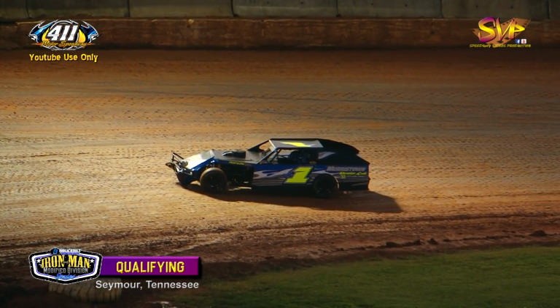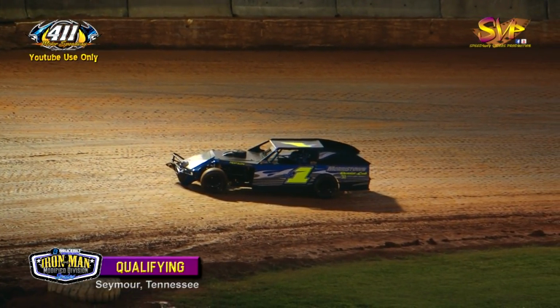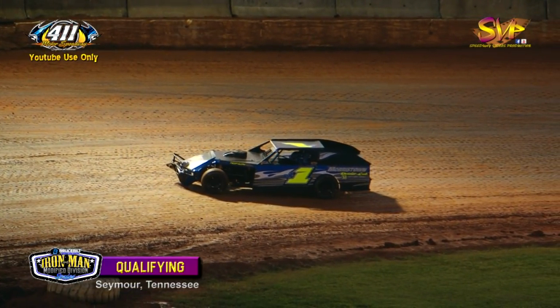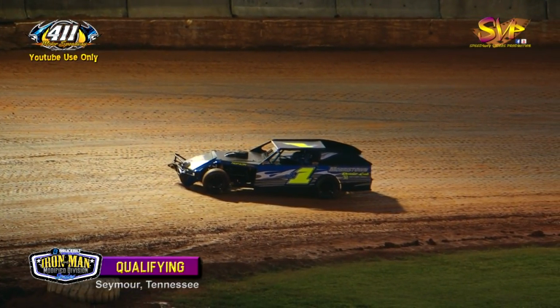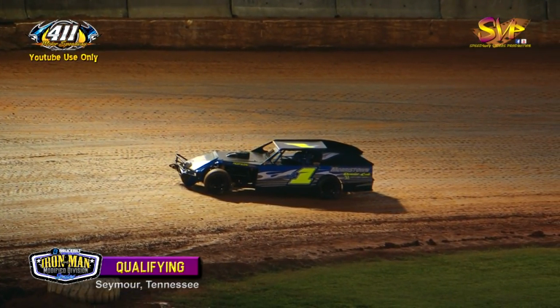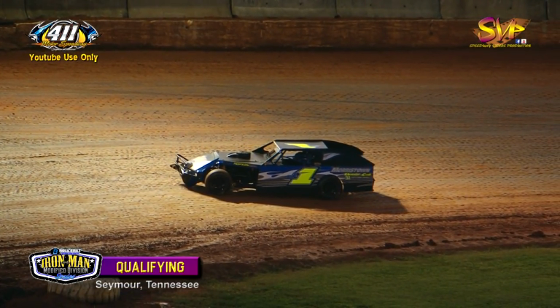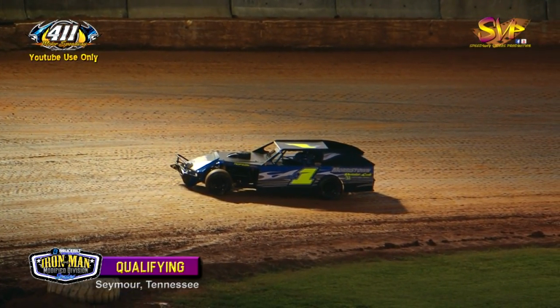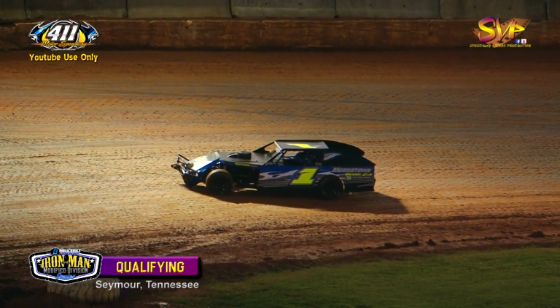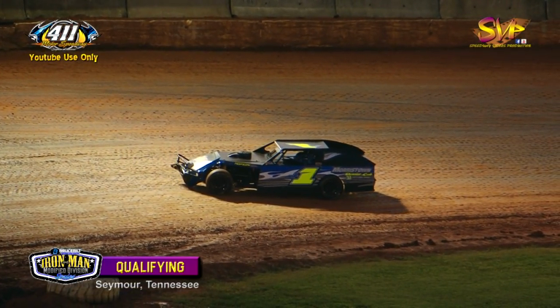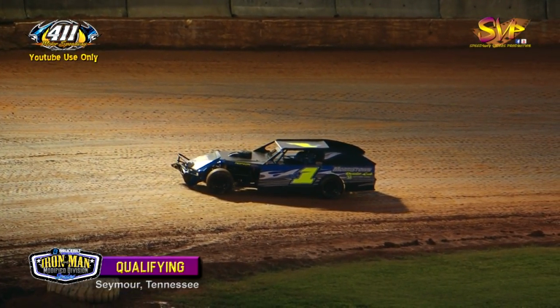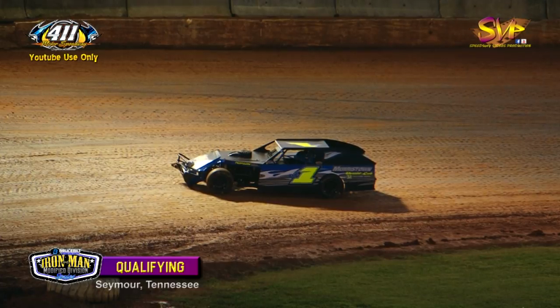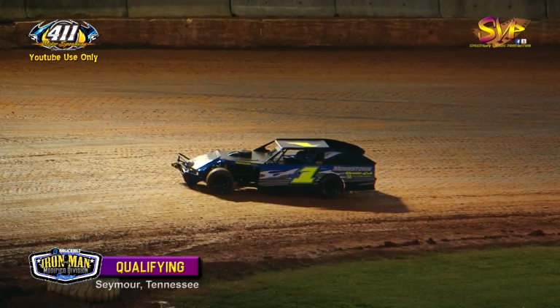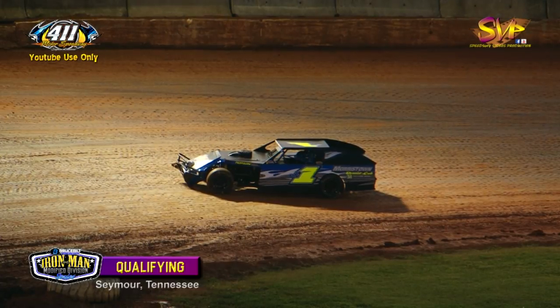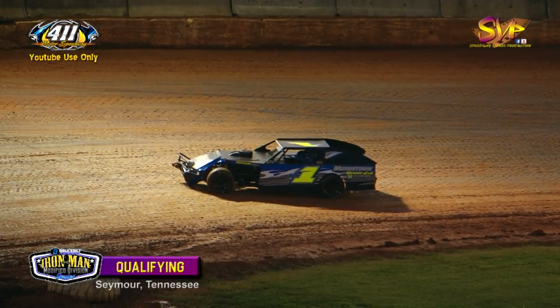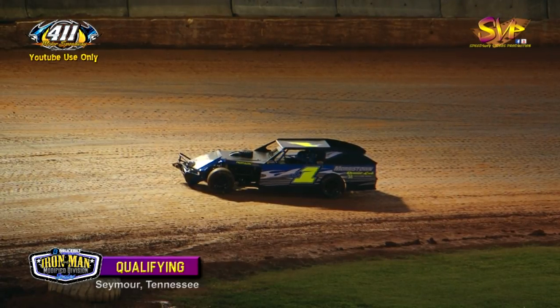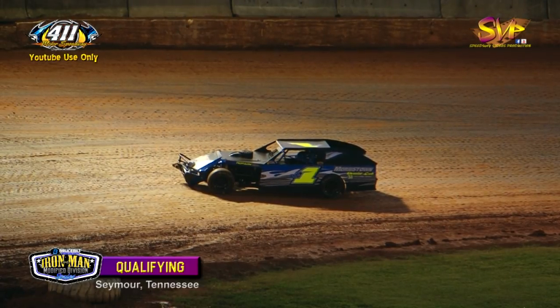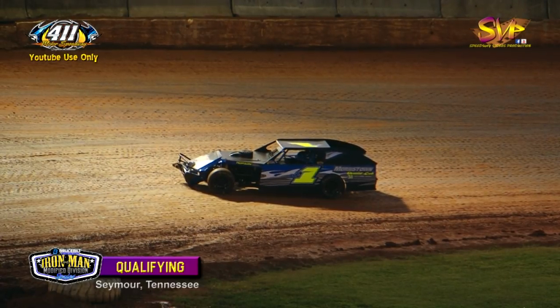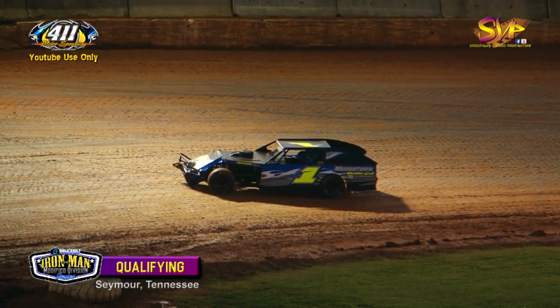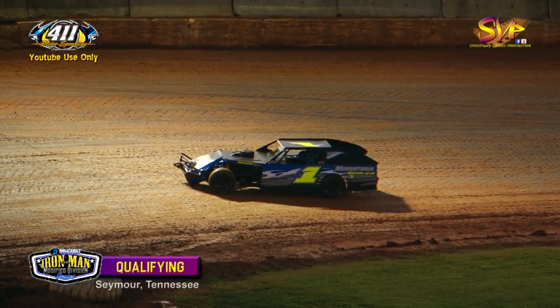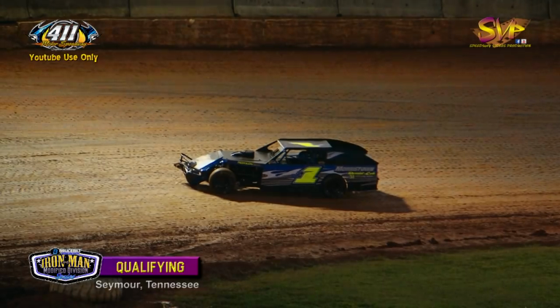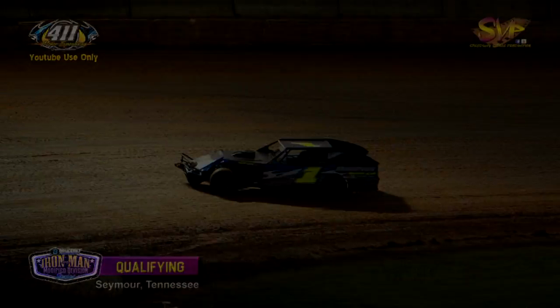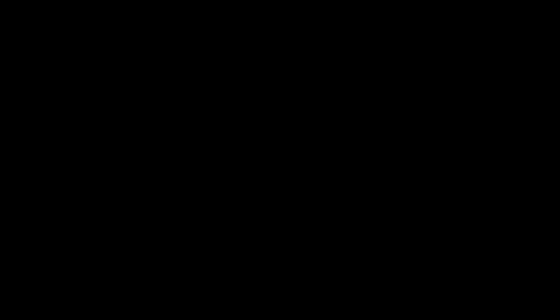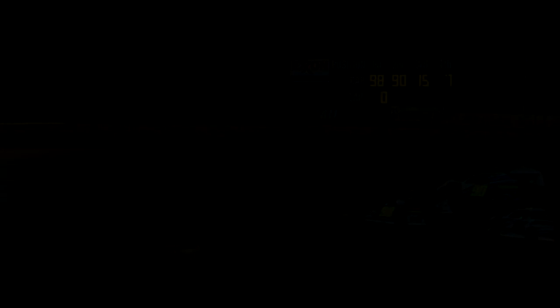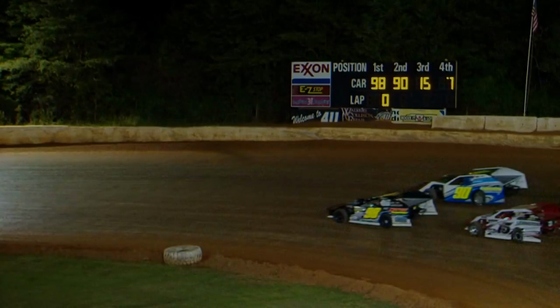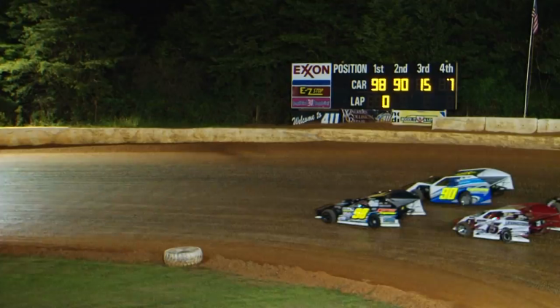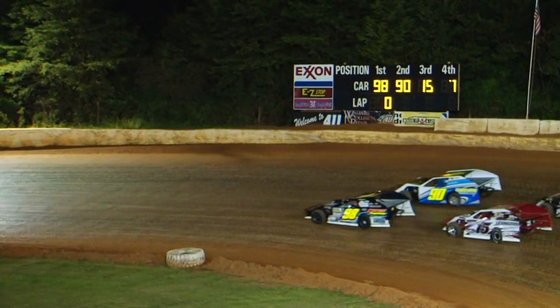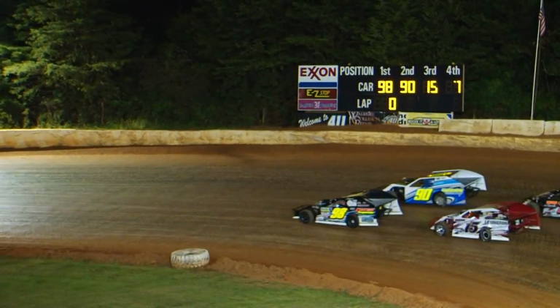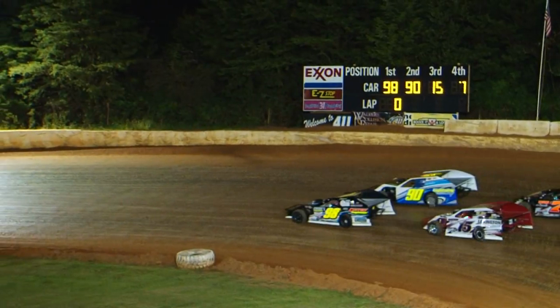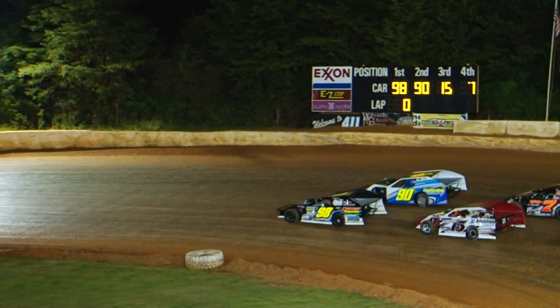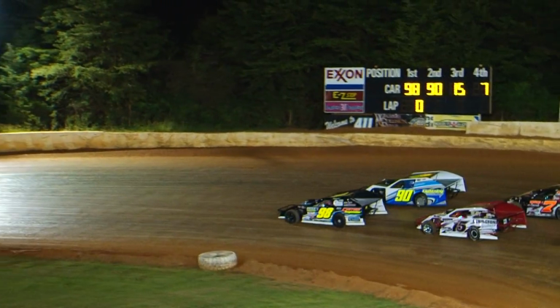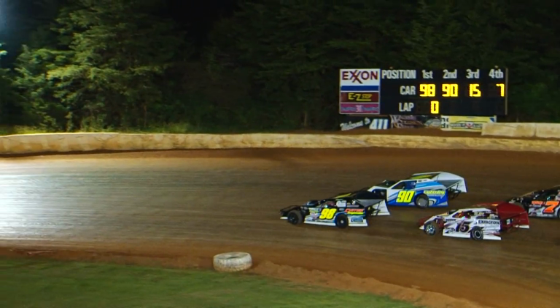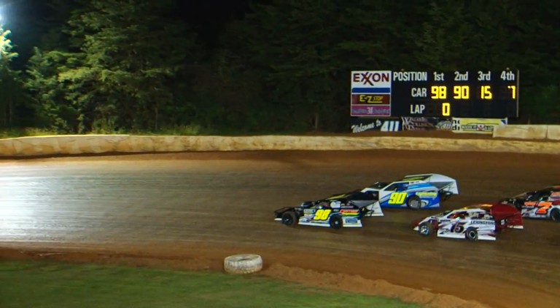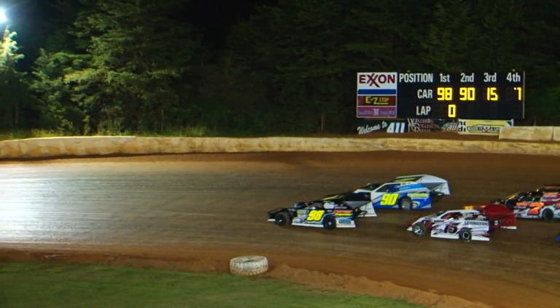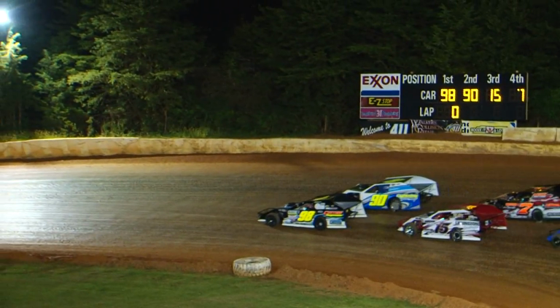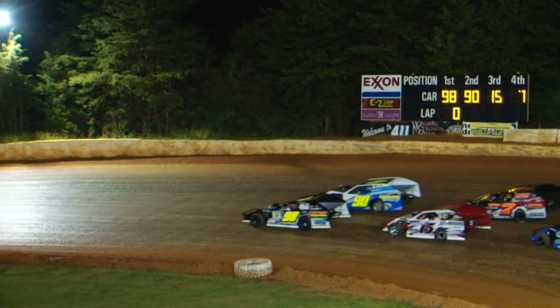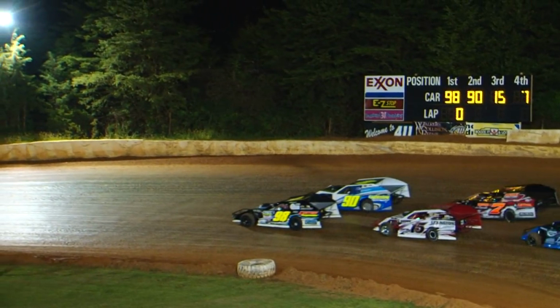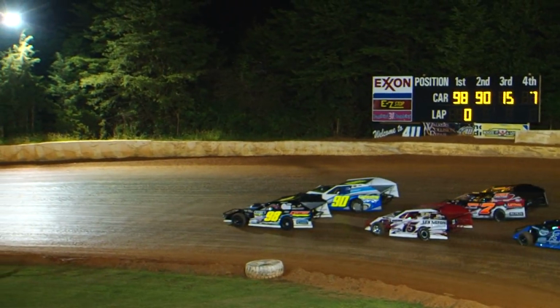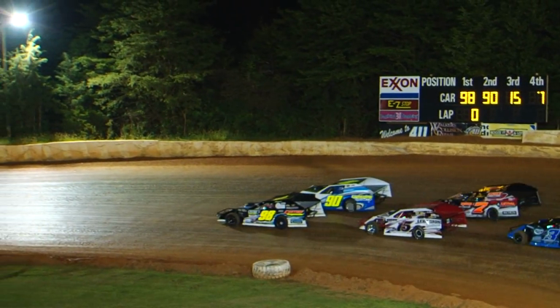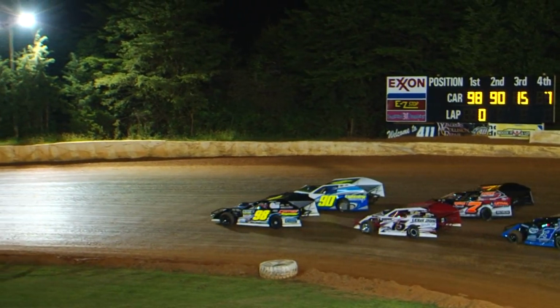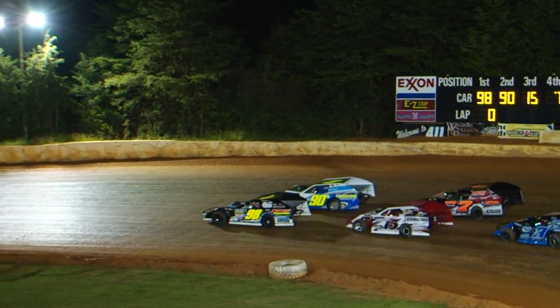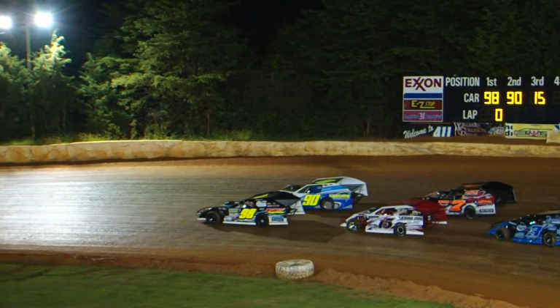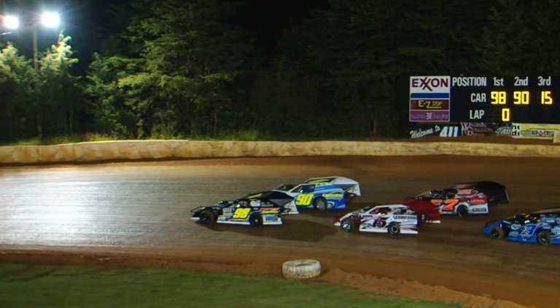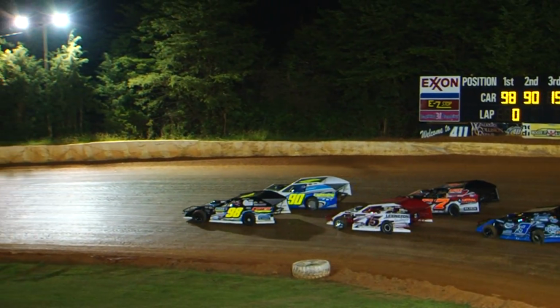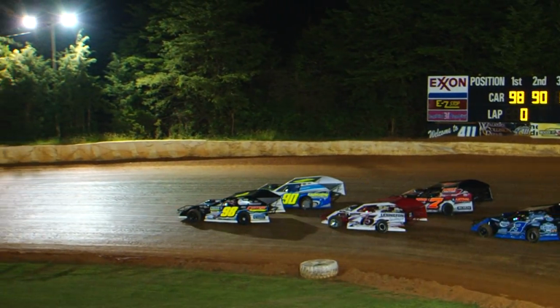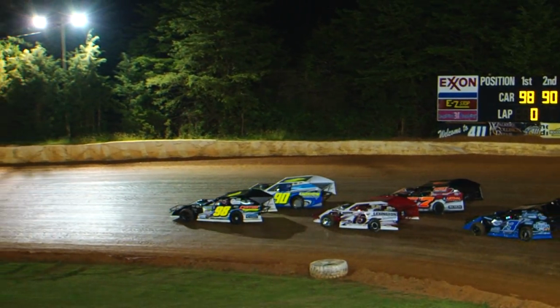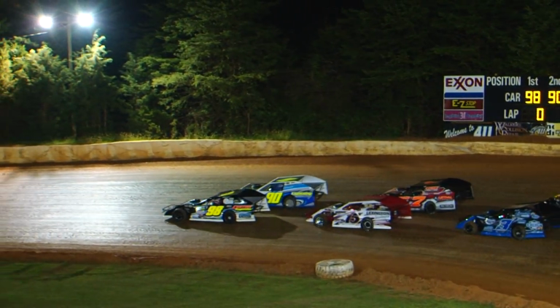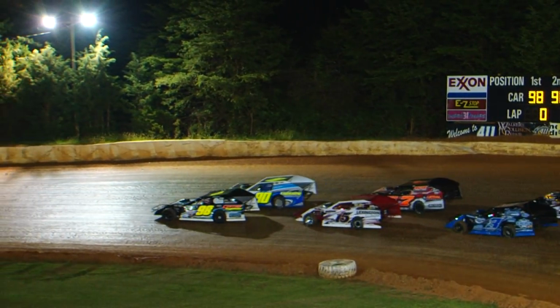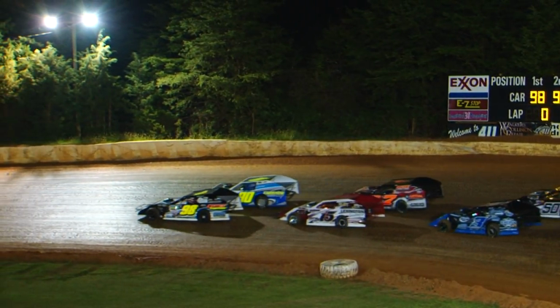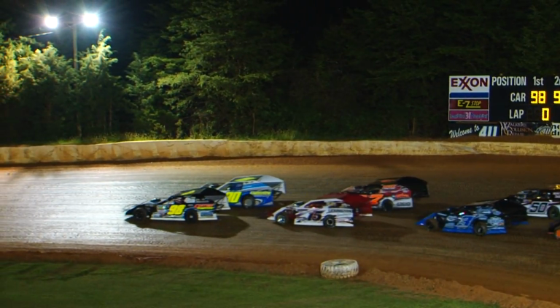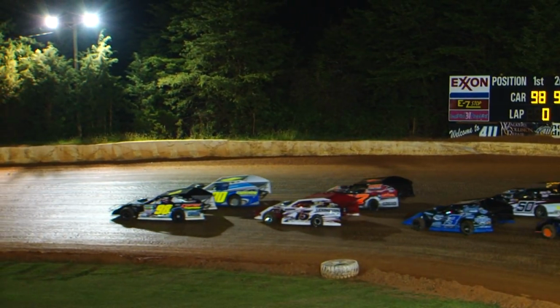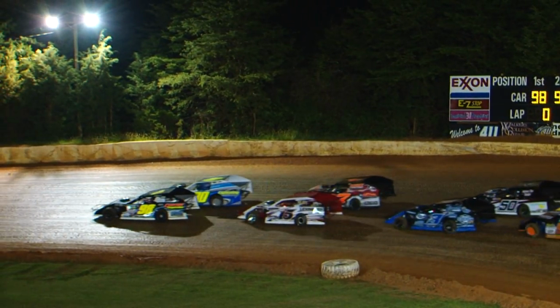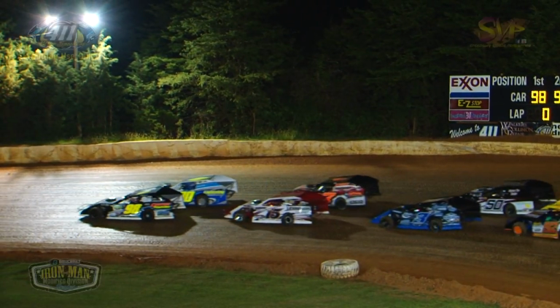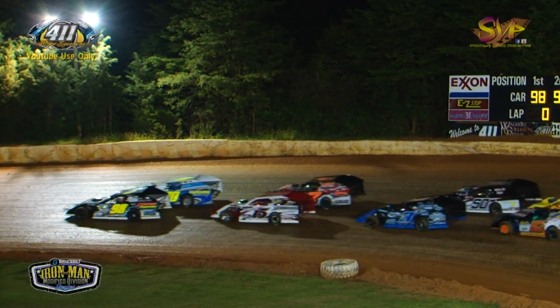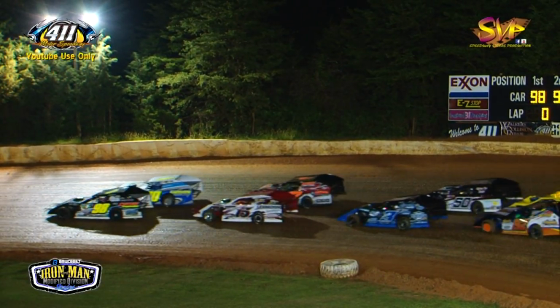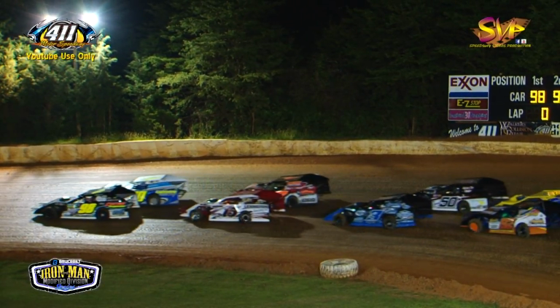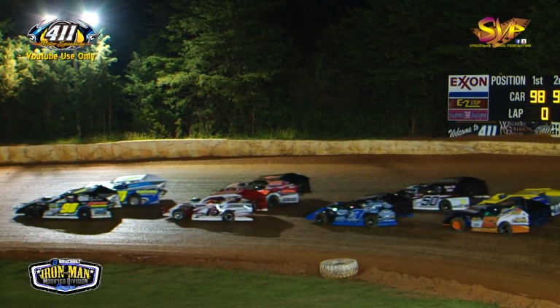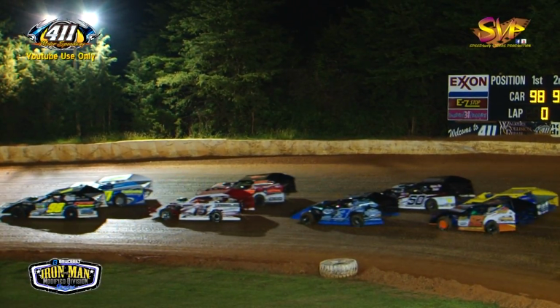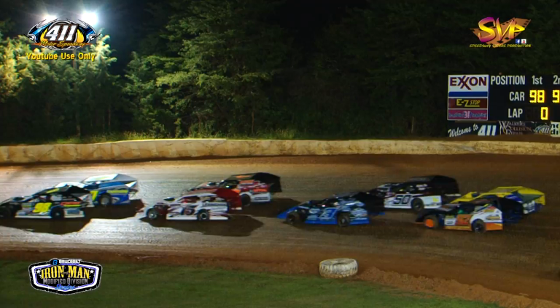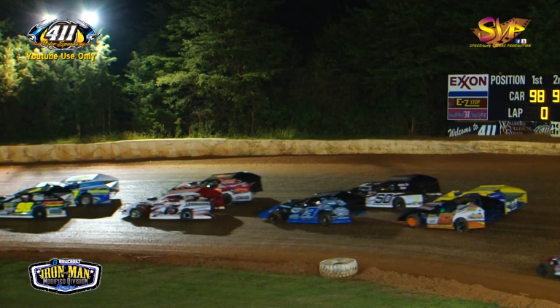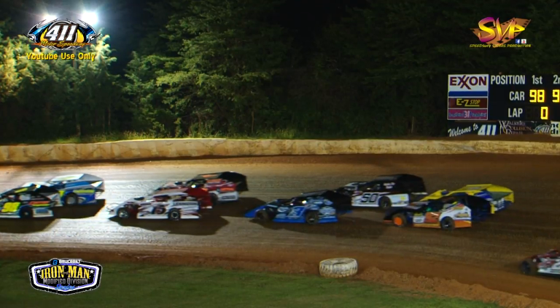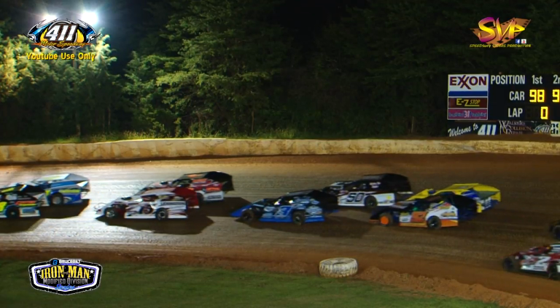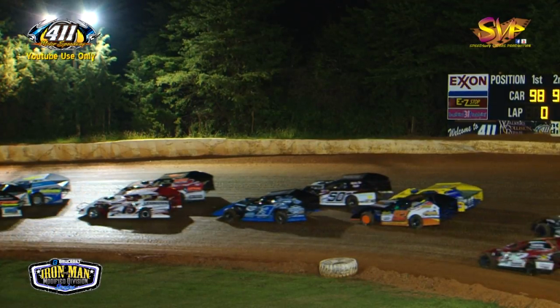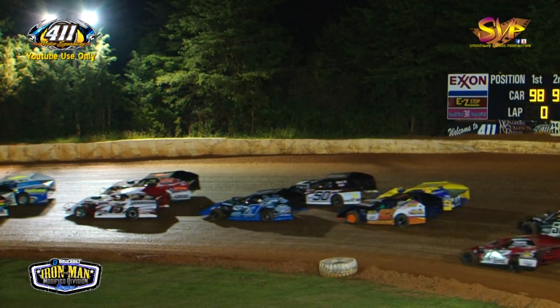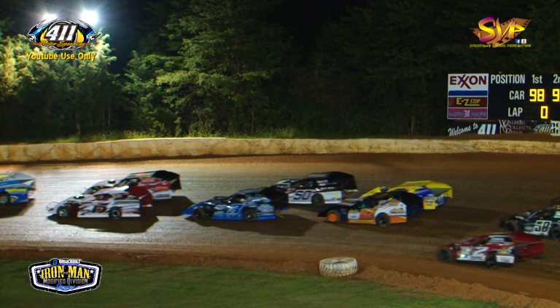Terry James gets into the wall after looping in turn number three, with a little bit of damage on the front end. 20 cars set to get it done tonight.